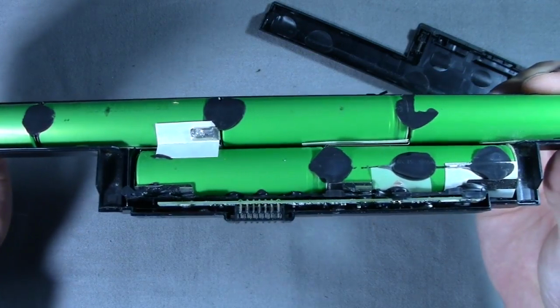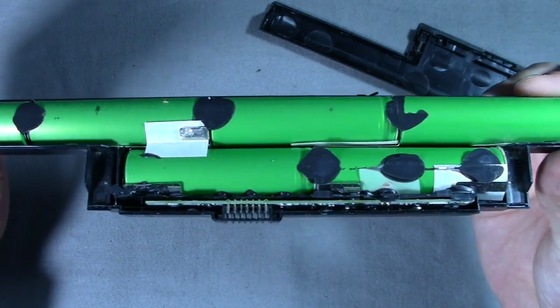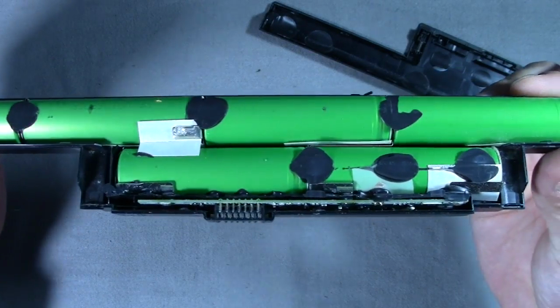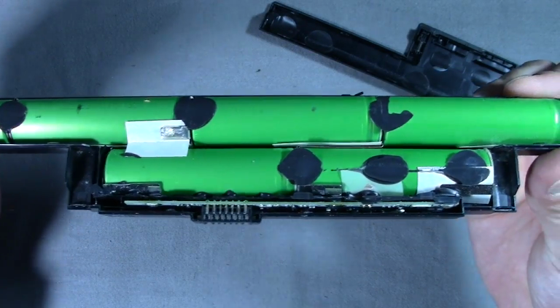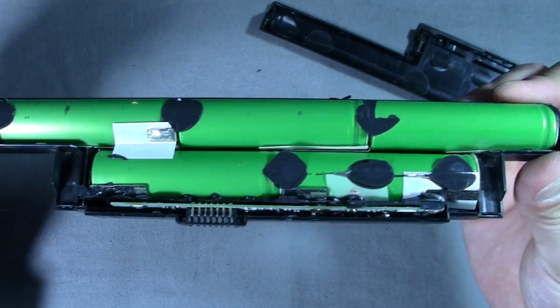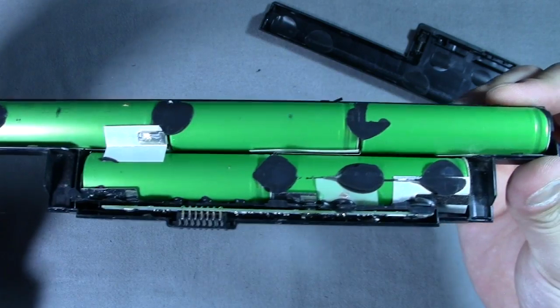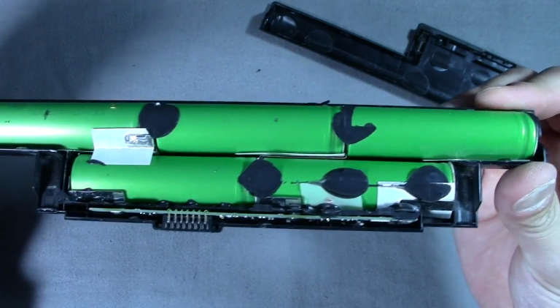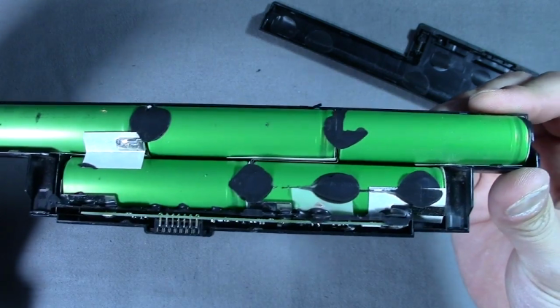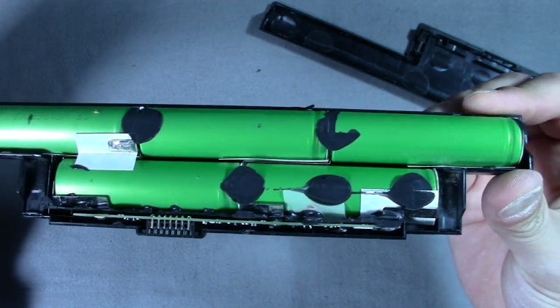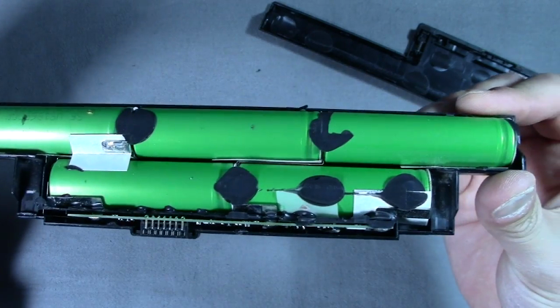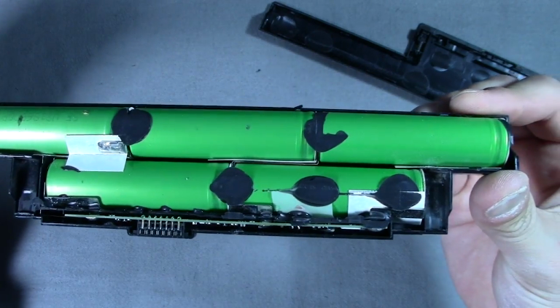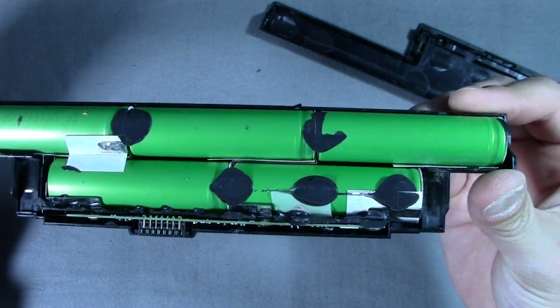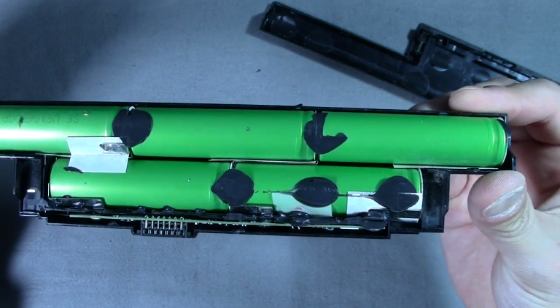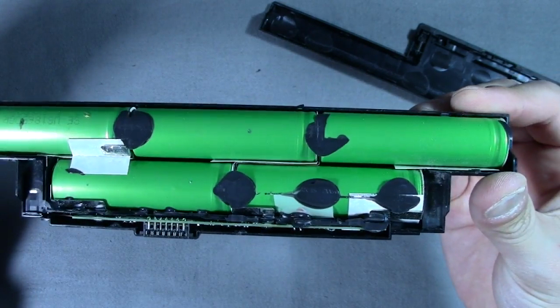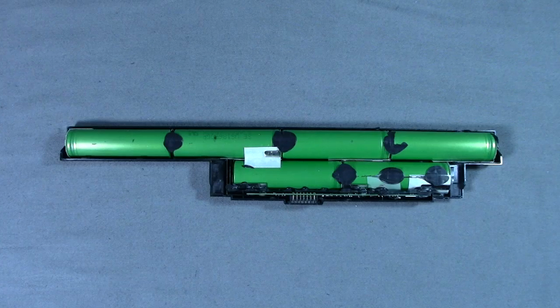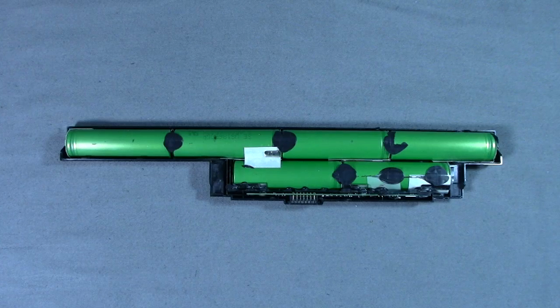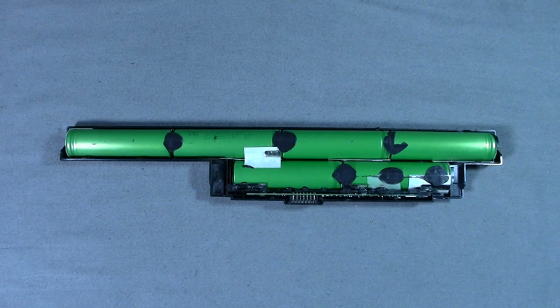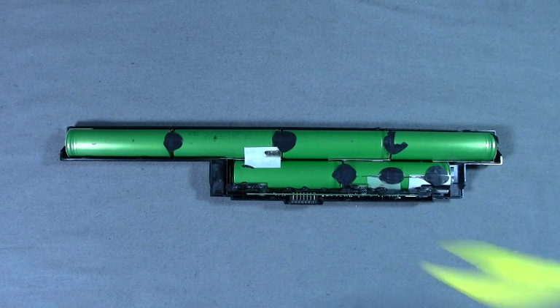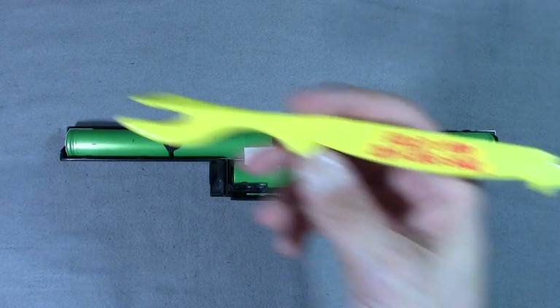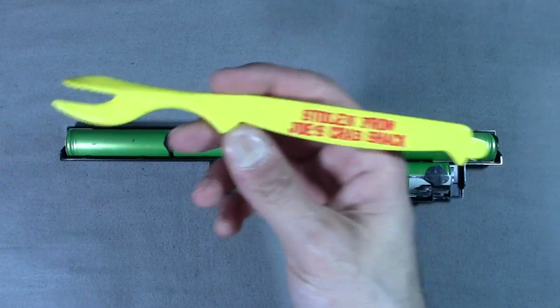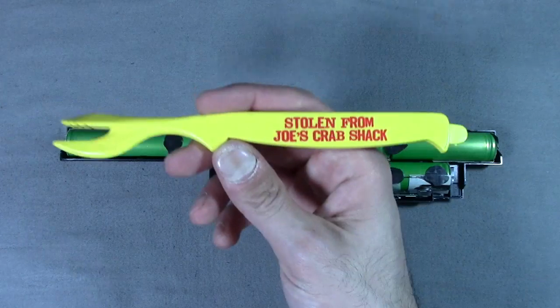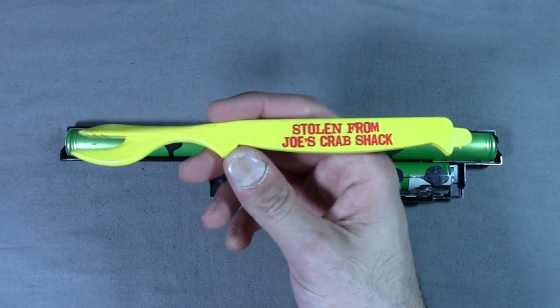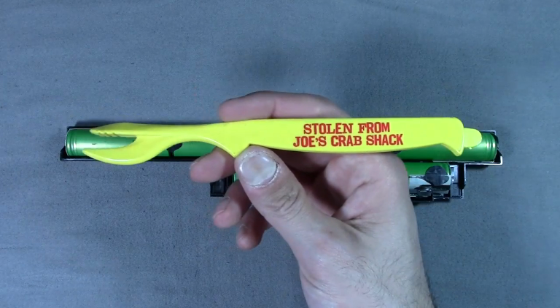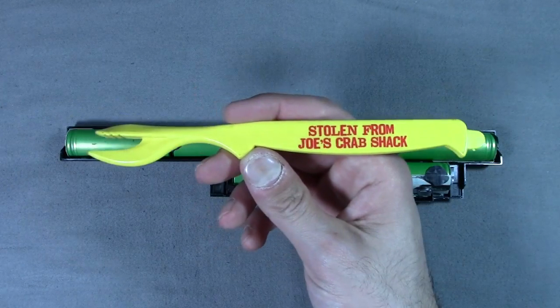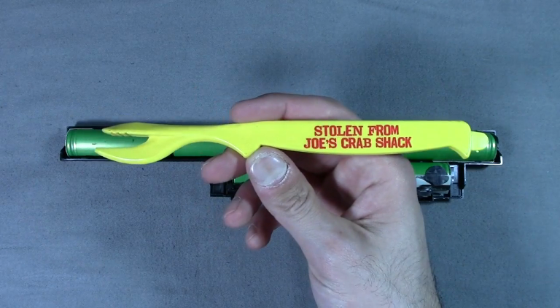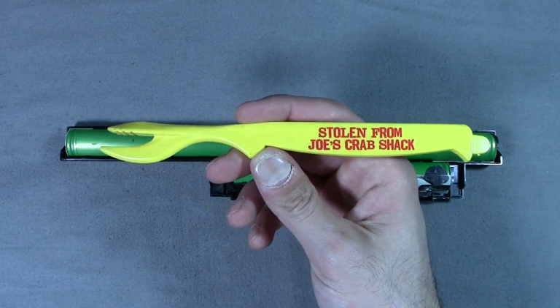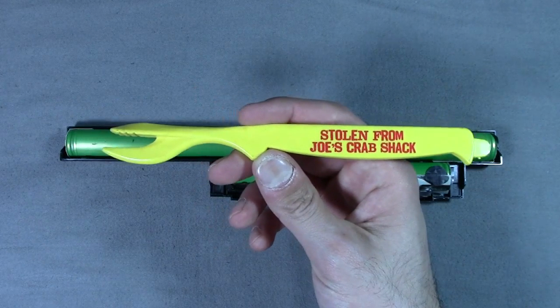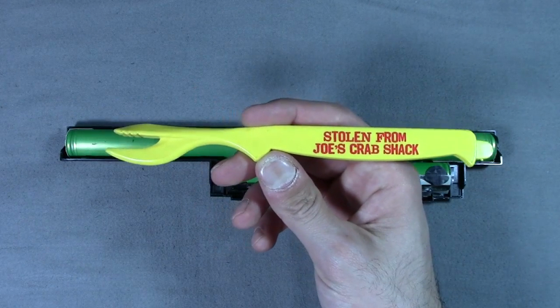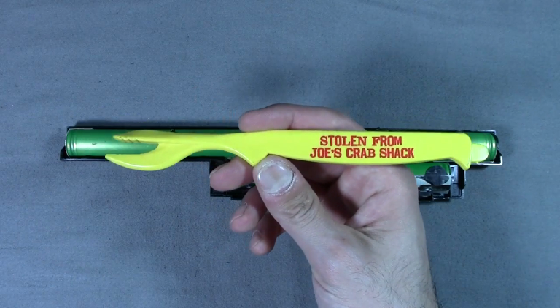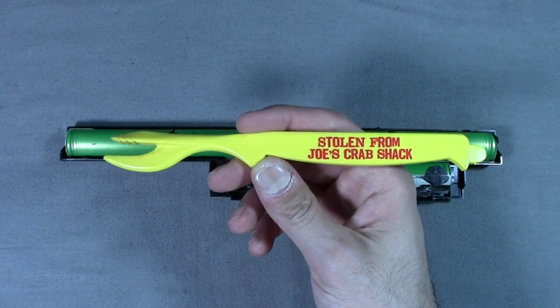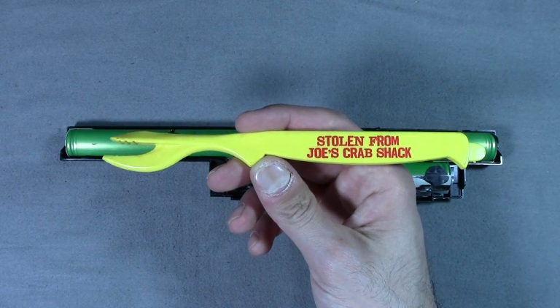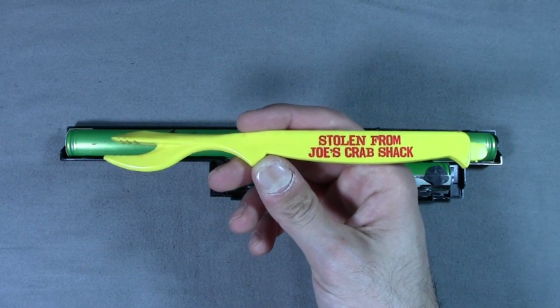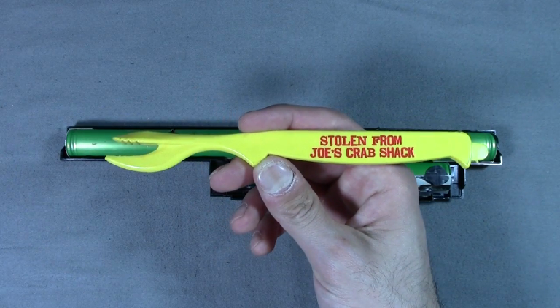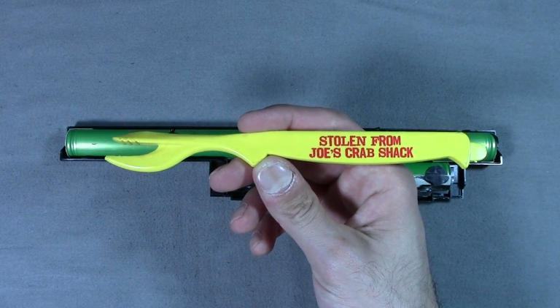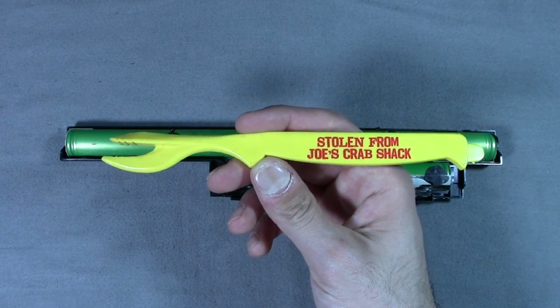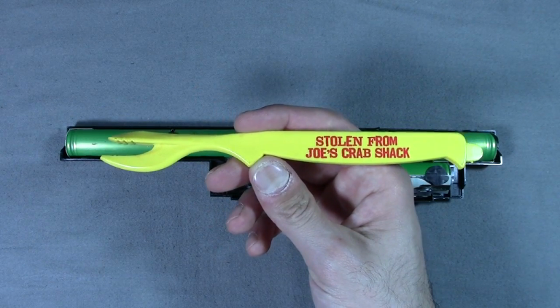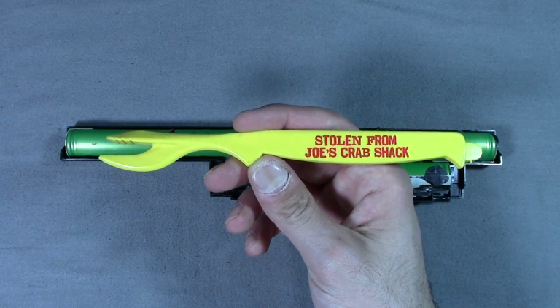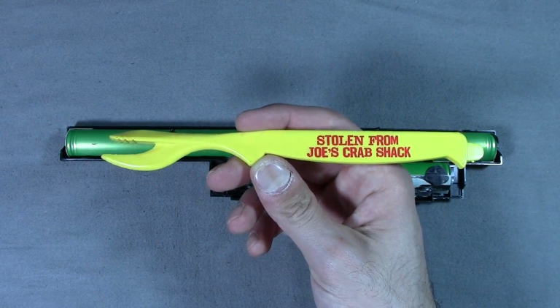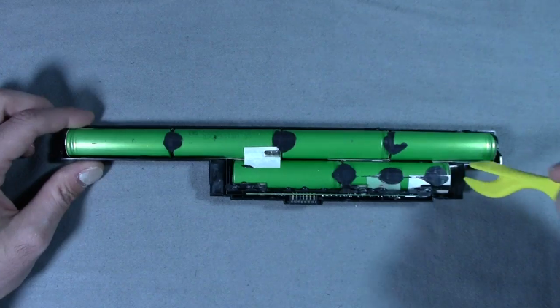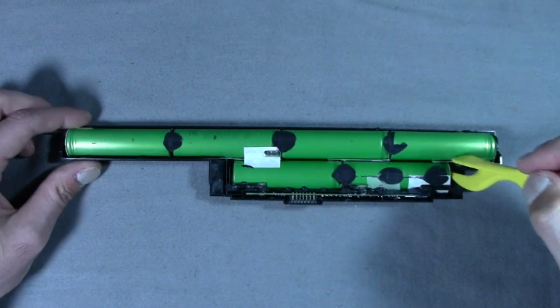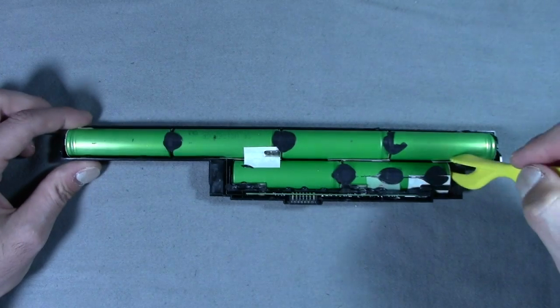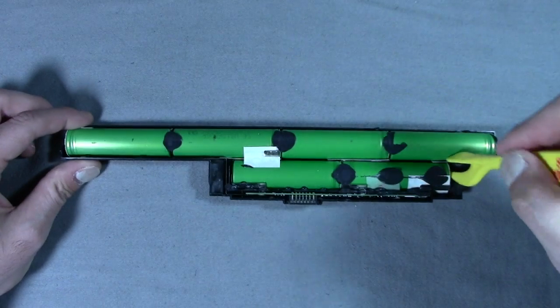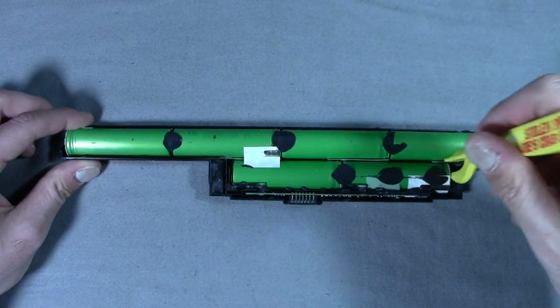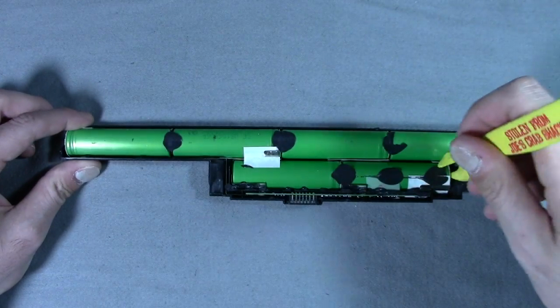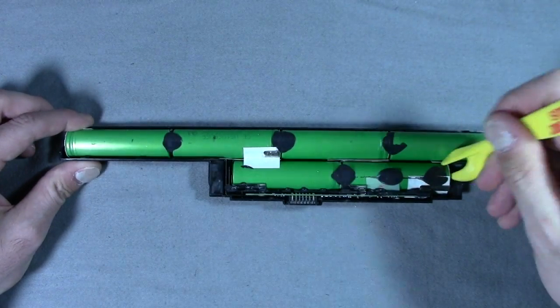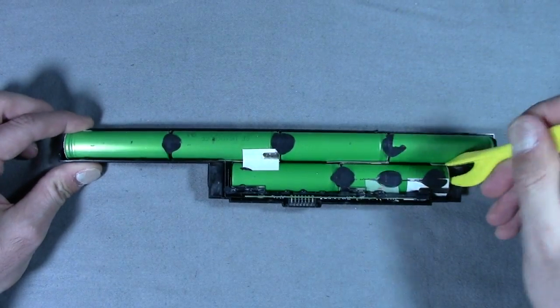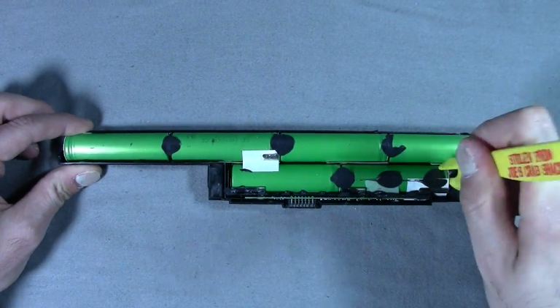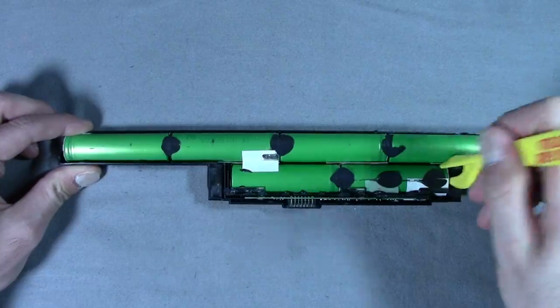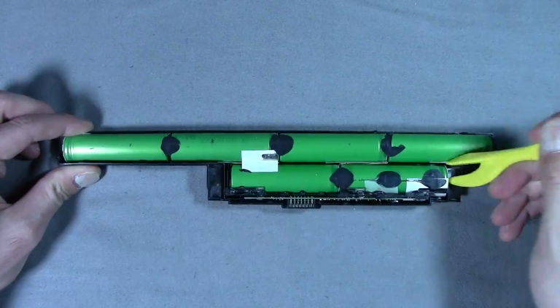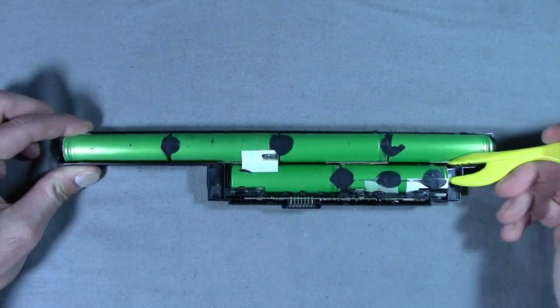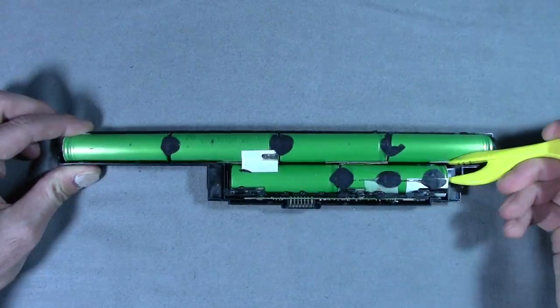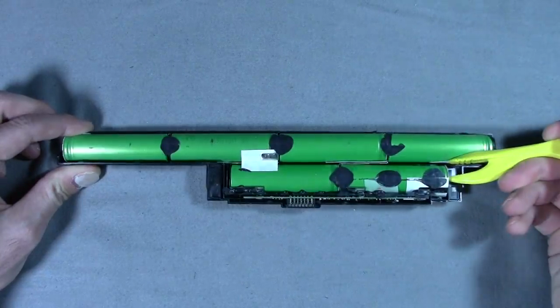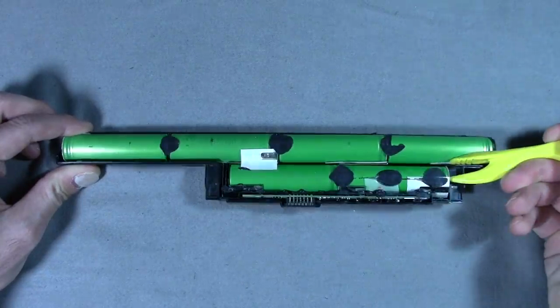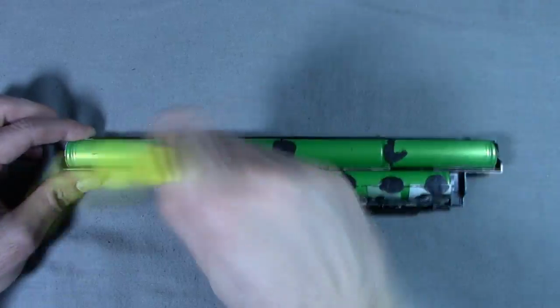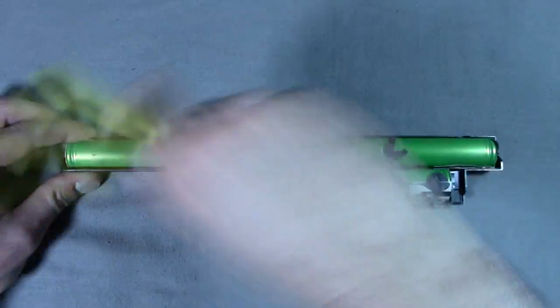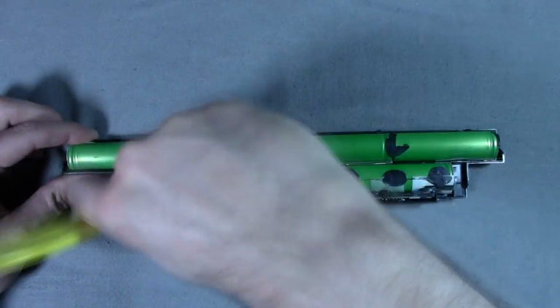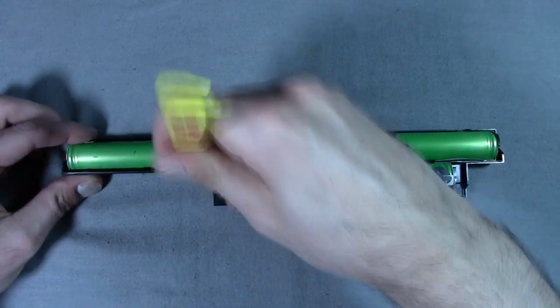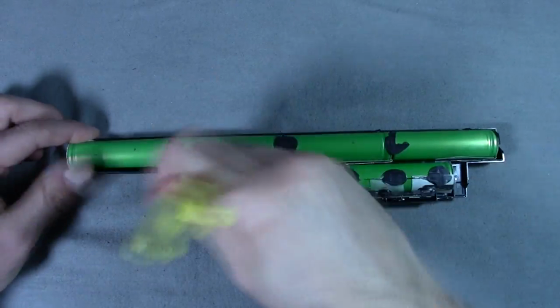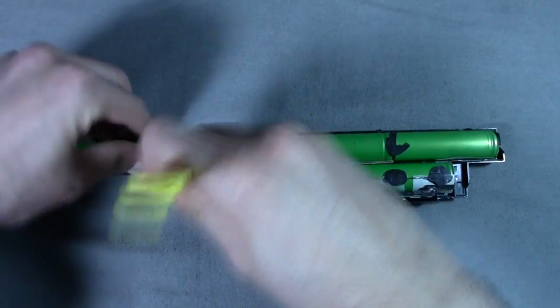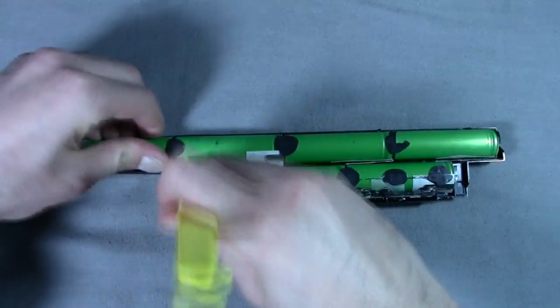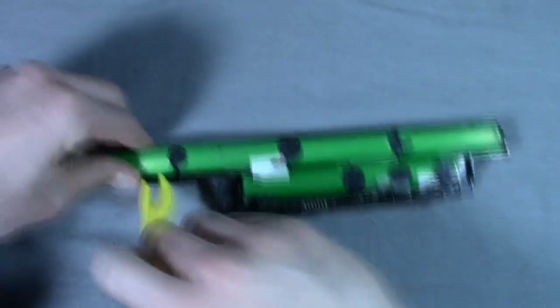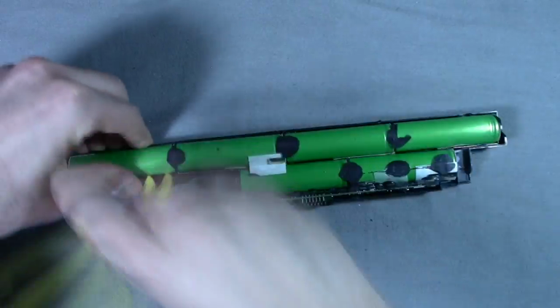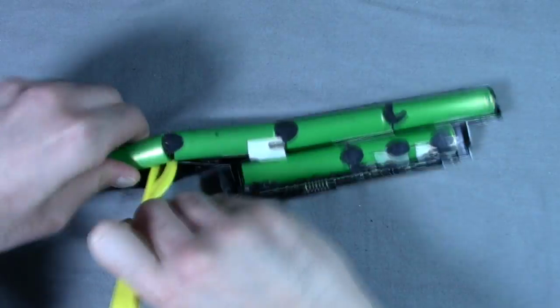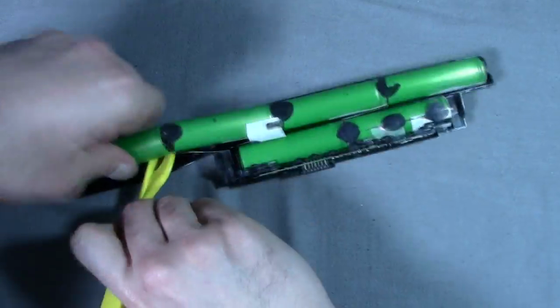So let's crack into it with this crab leg cracker, courtesy of Joe's Crab Shack. They were stuck in there real good so I had to get a little rough with it.